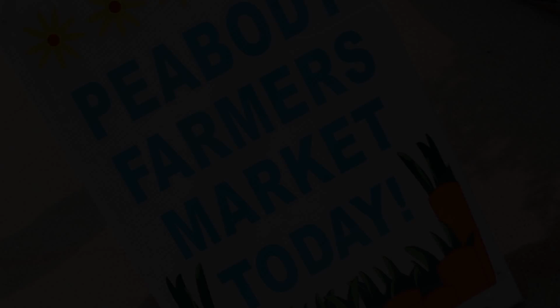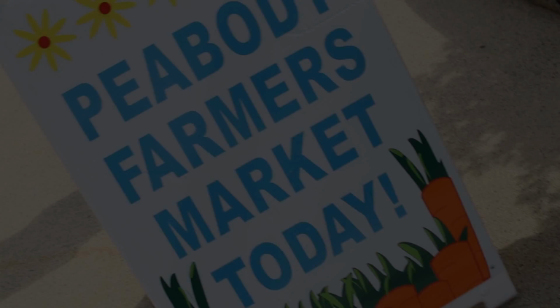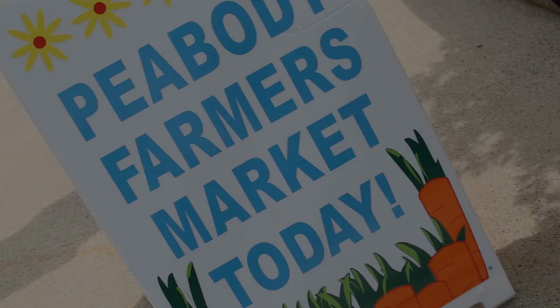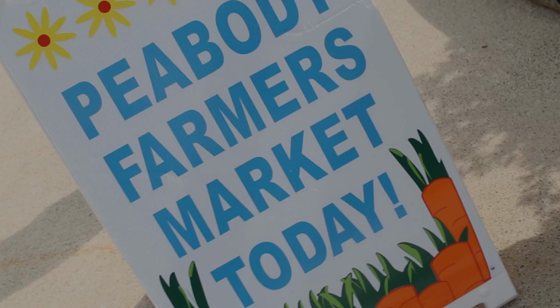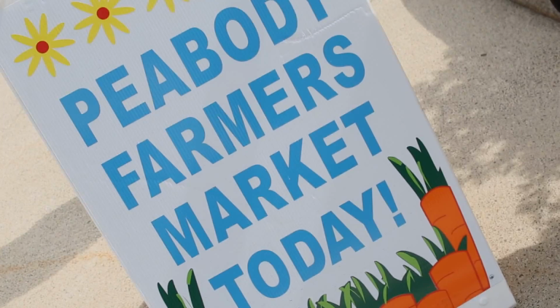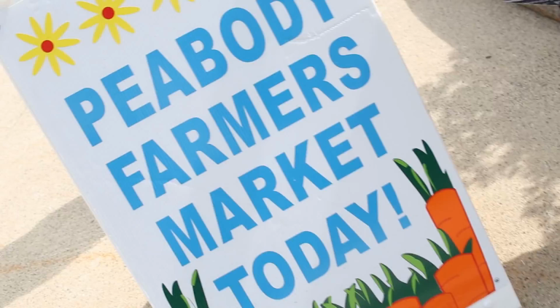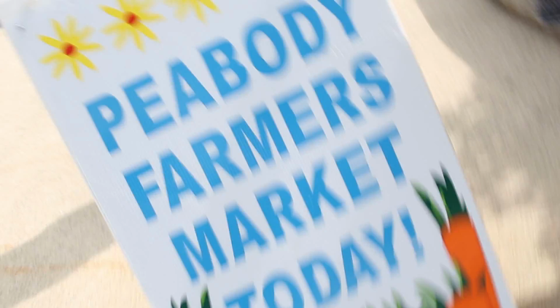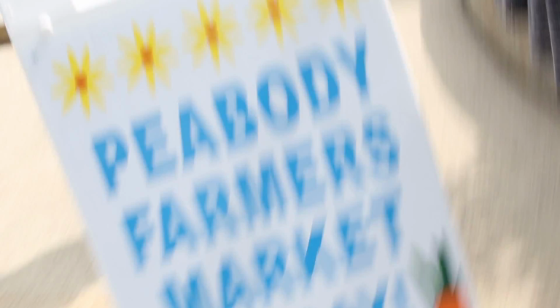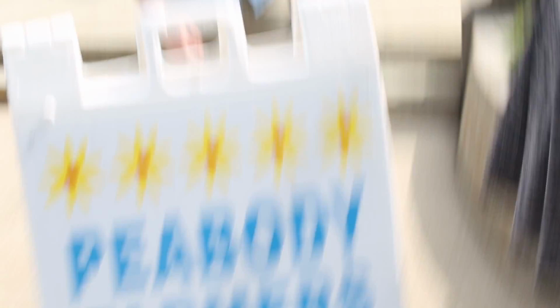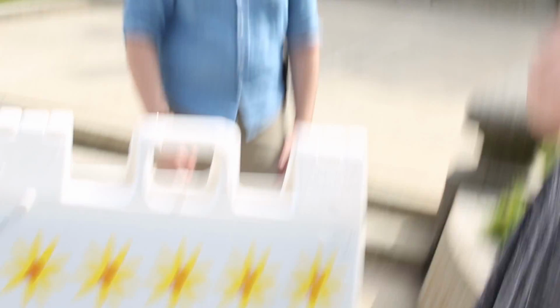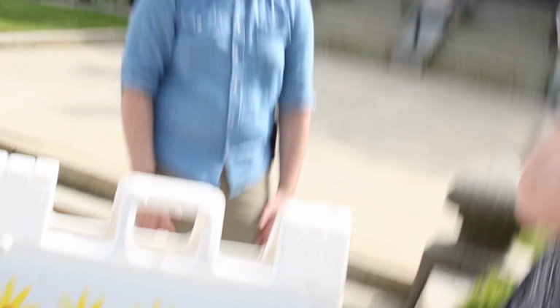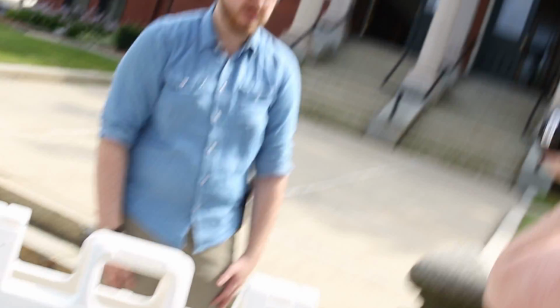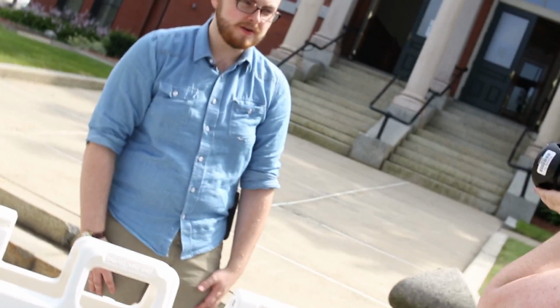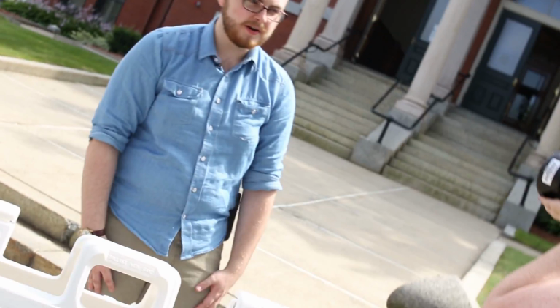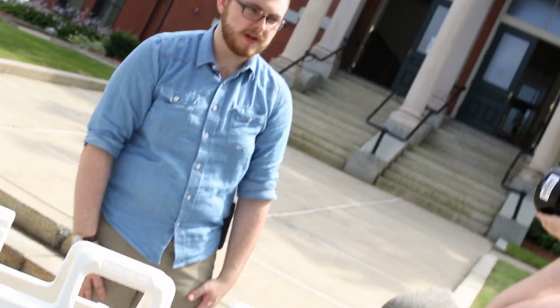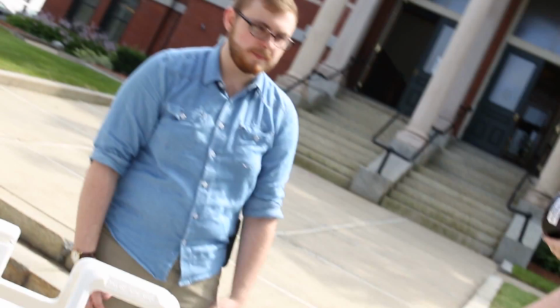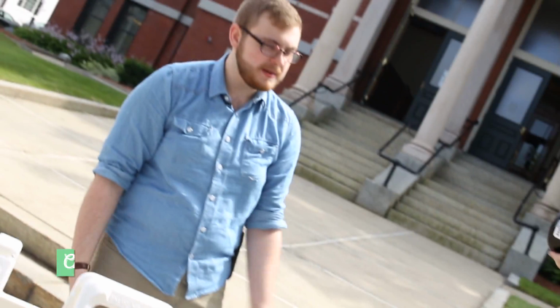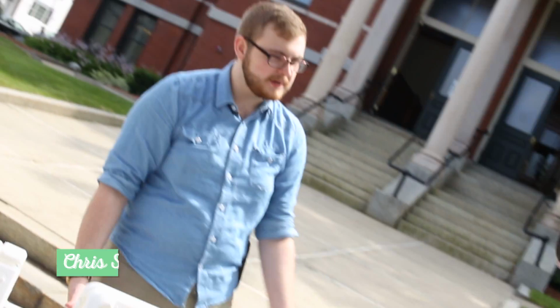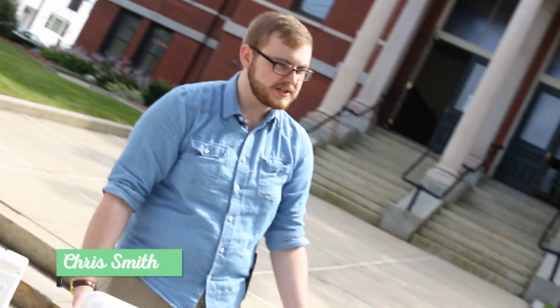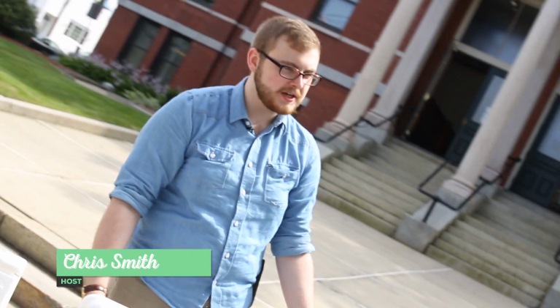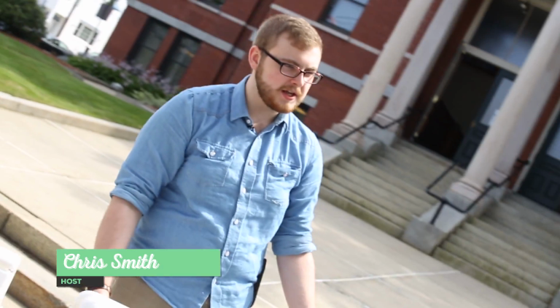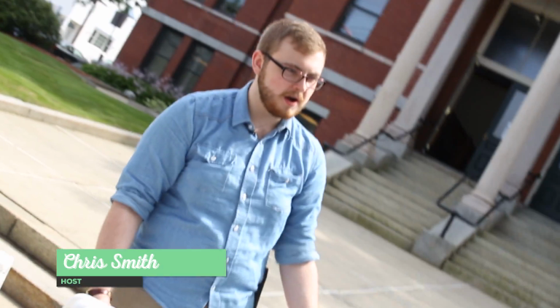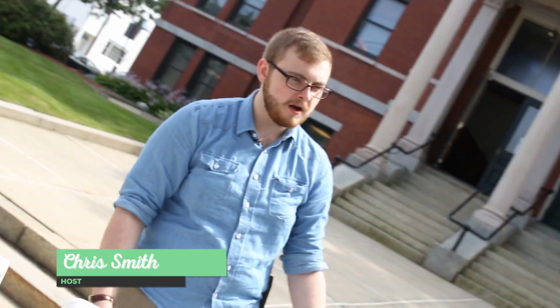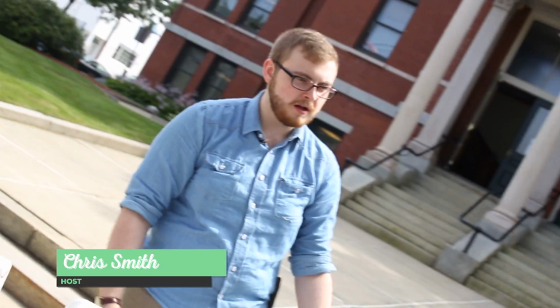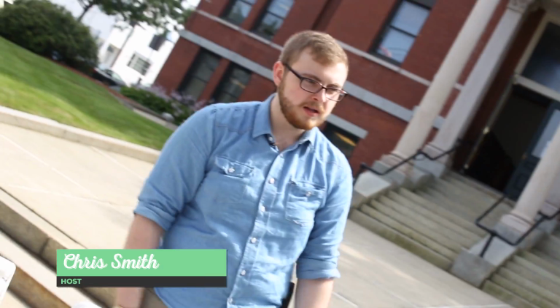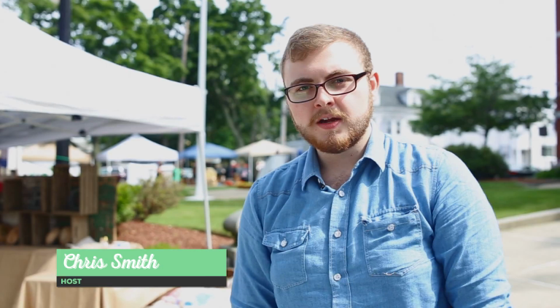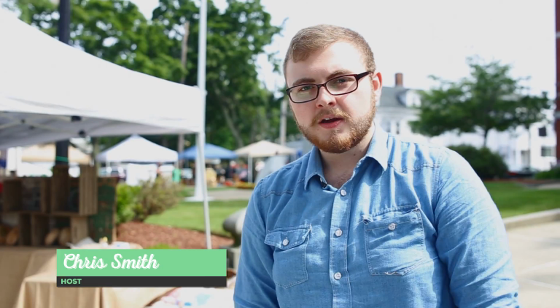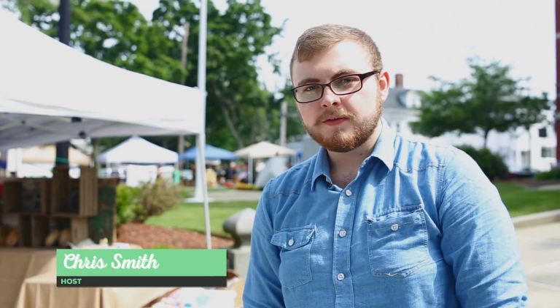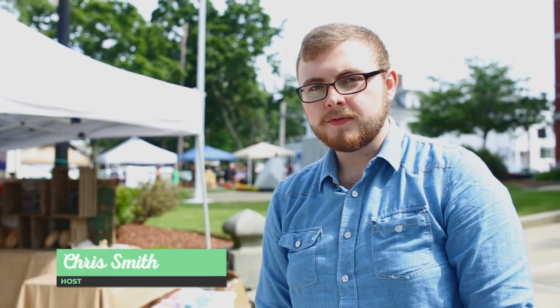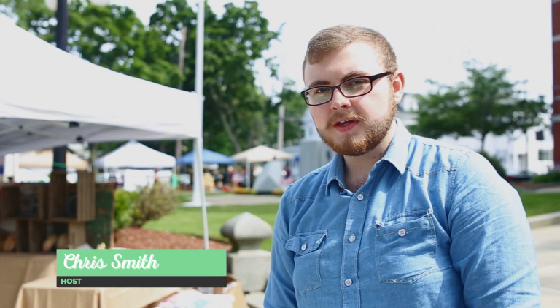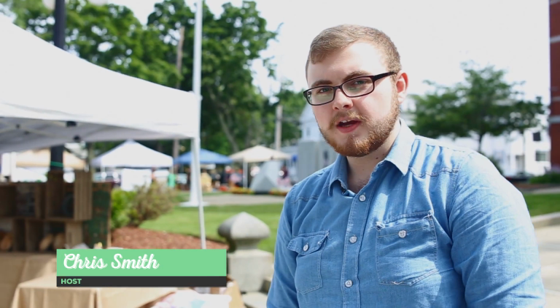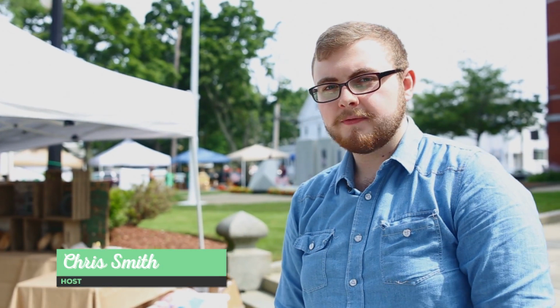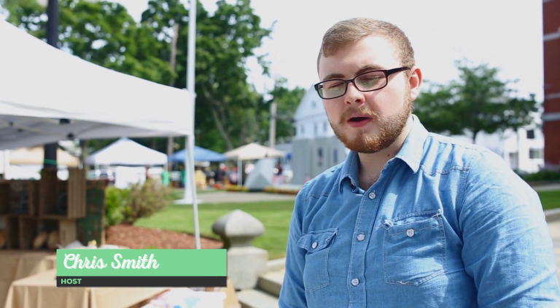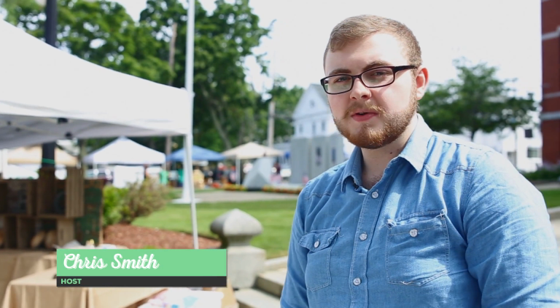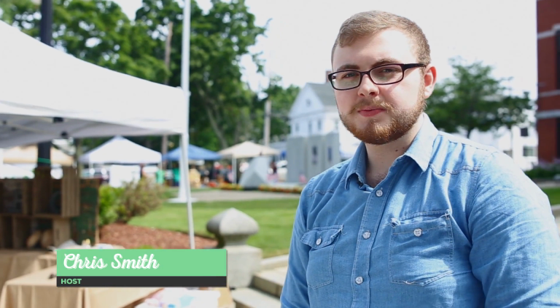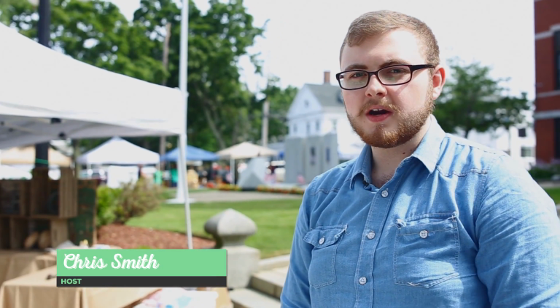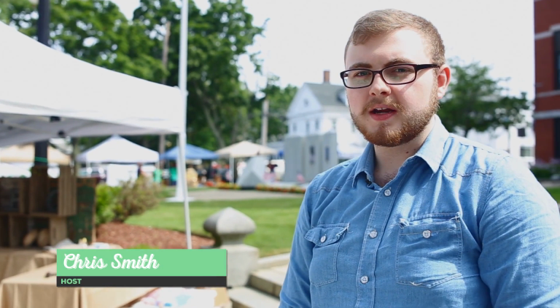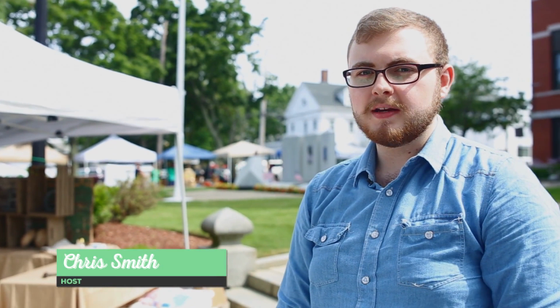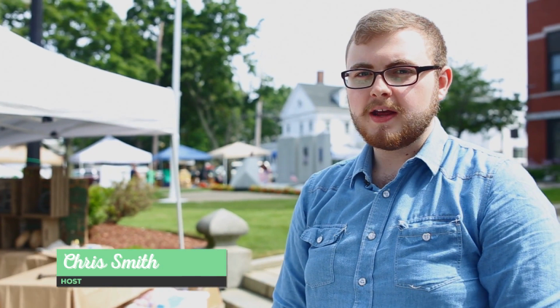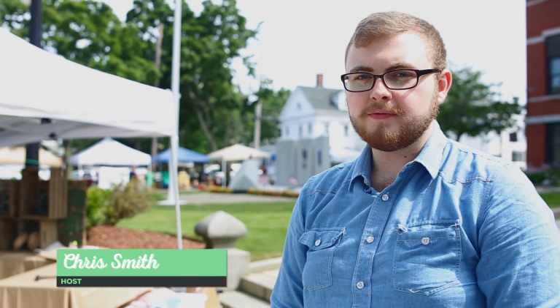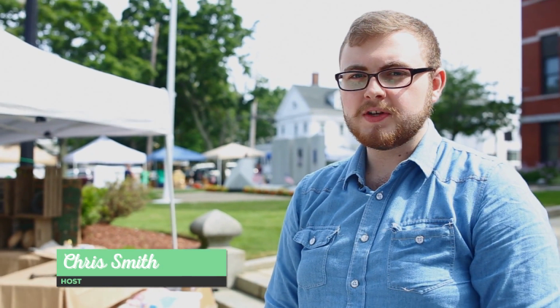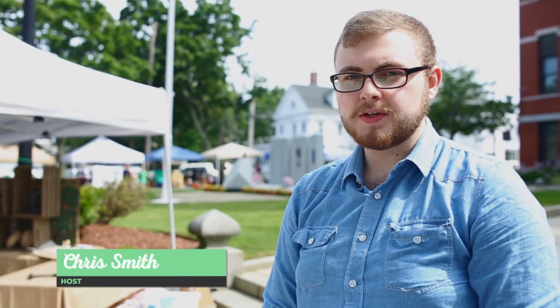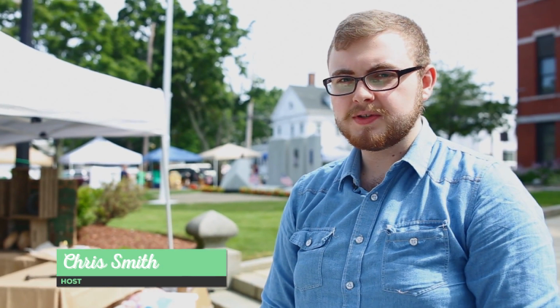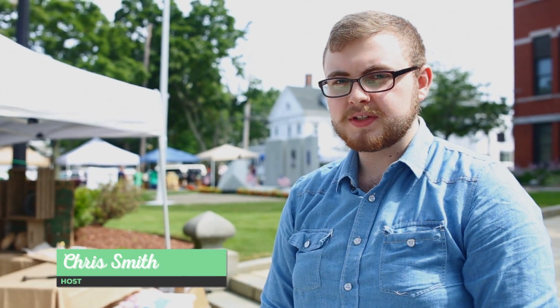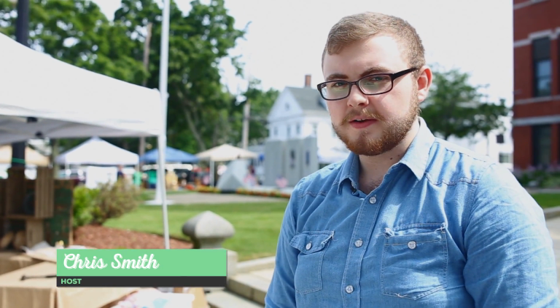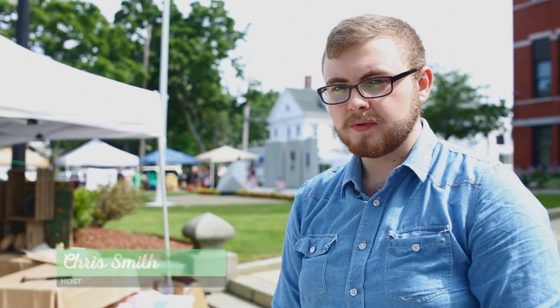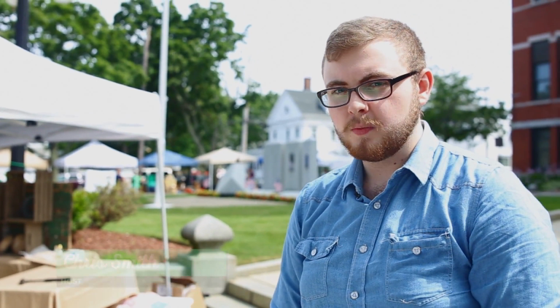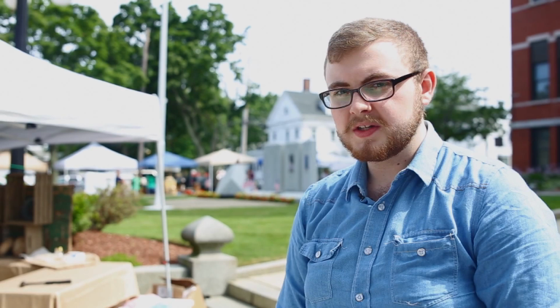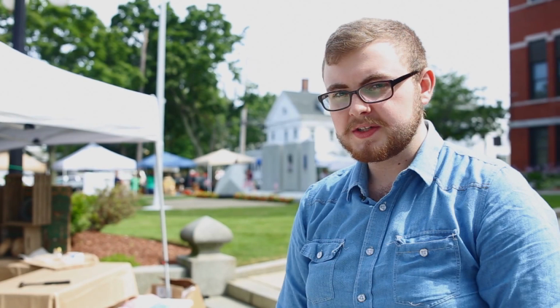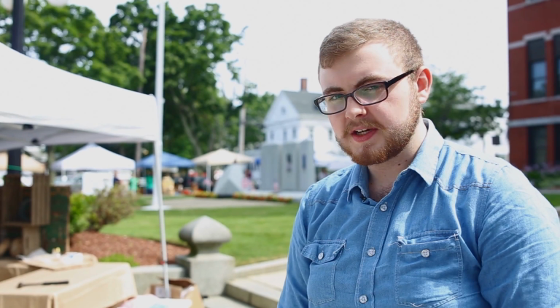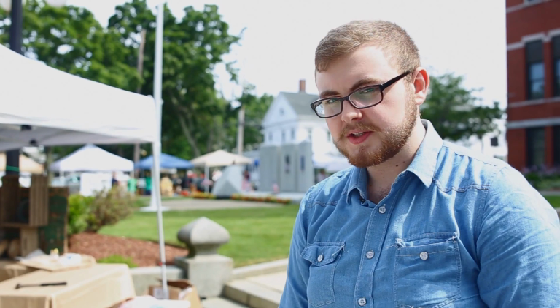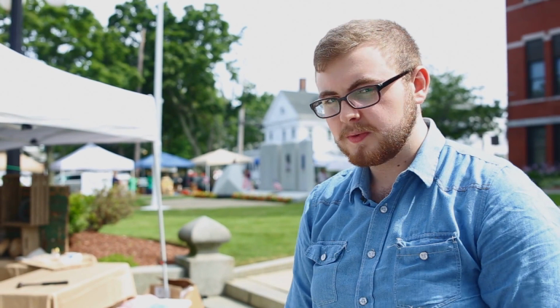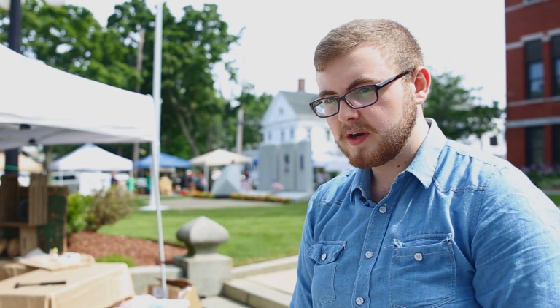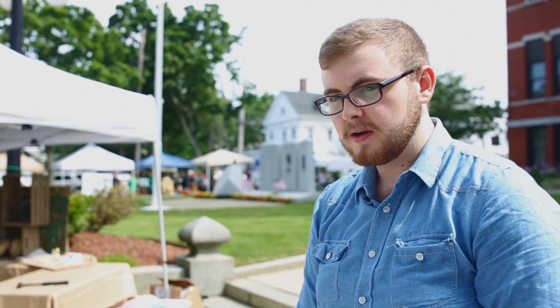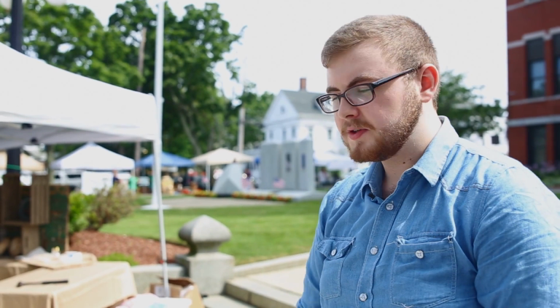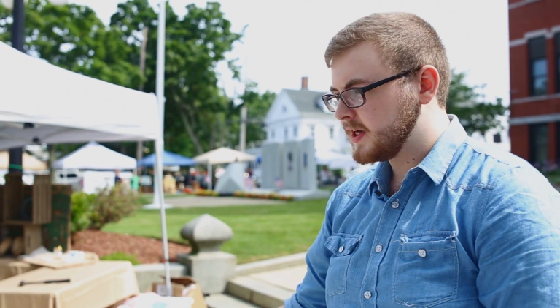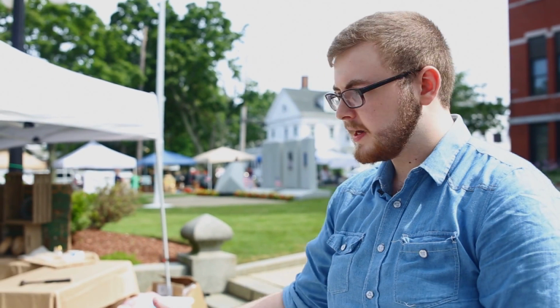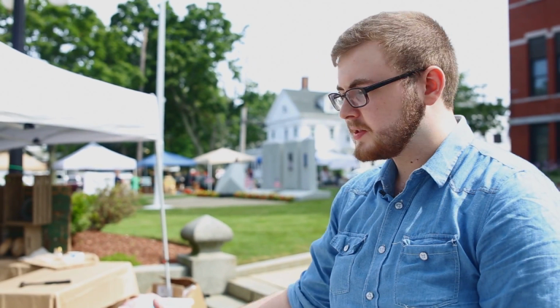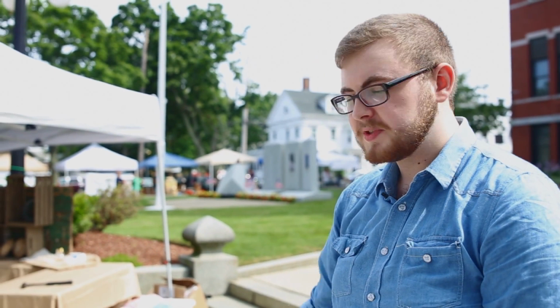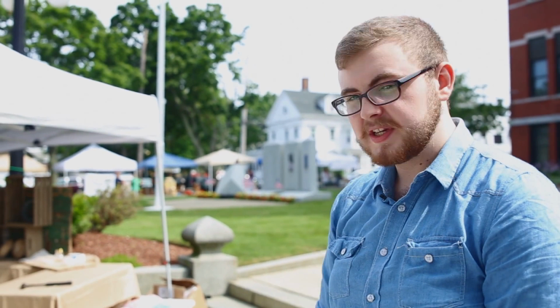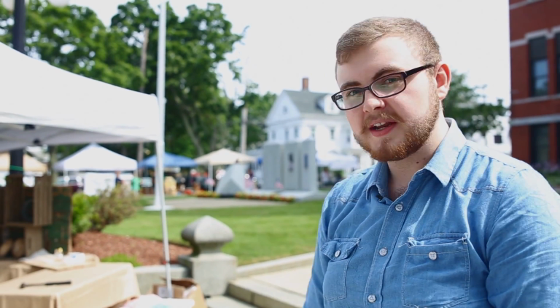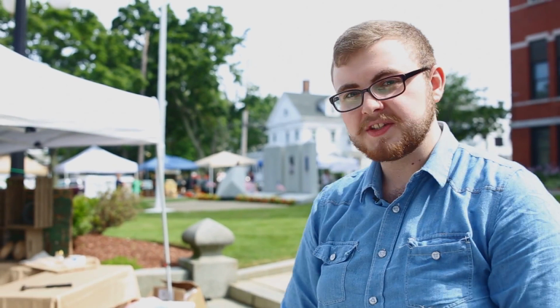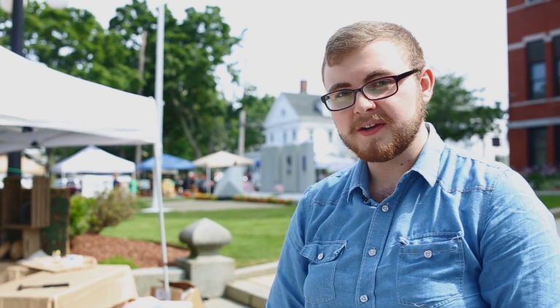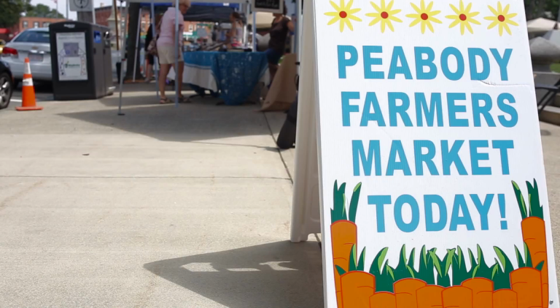Hey, I'm Chris Smith here at Peabody City Hall for the Farmer's Market every Tuesday from 1 to 6. We're gonna go check out some stands here.